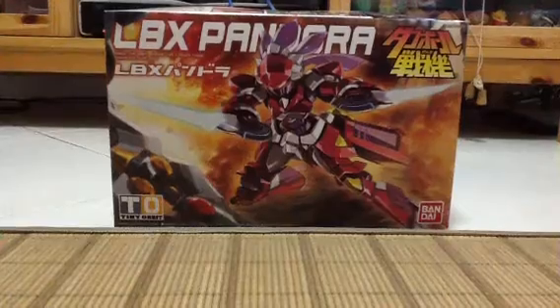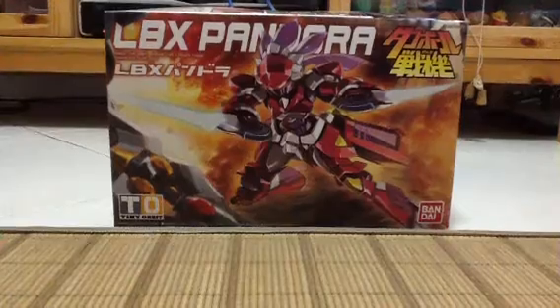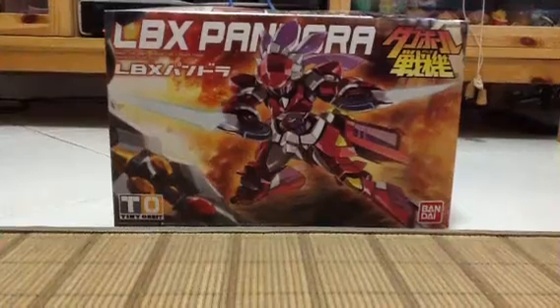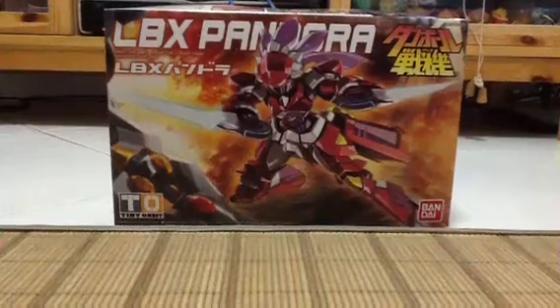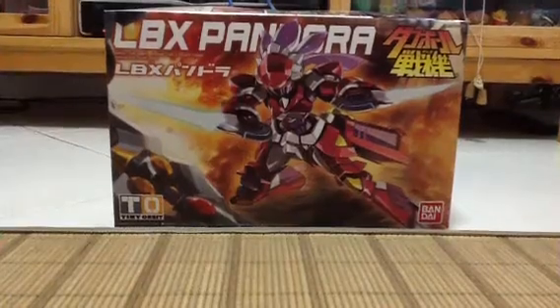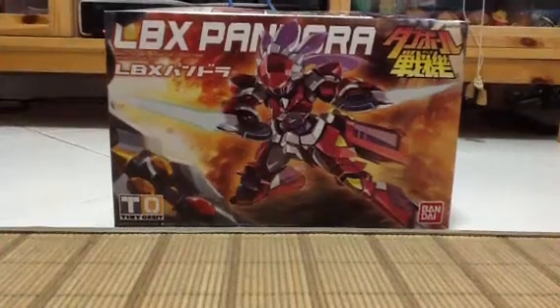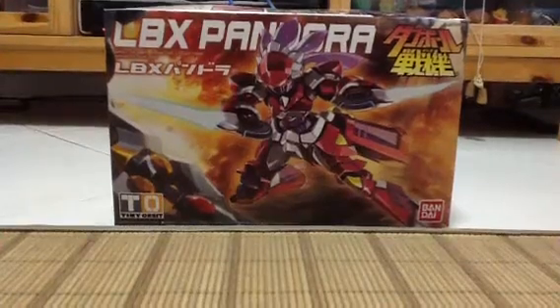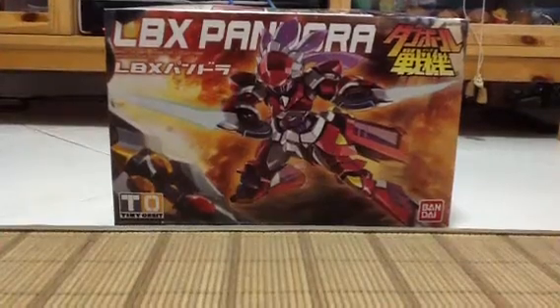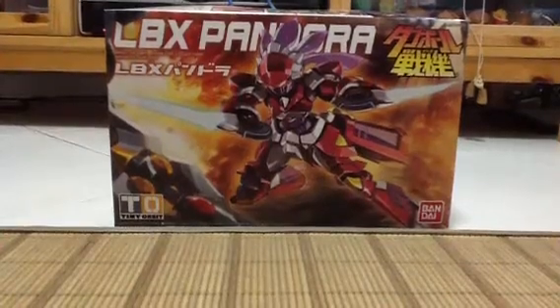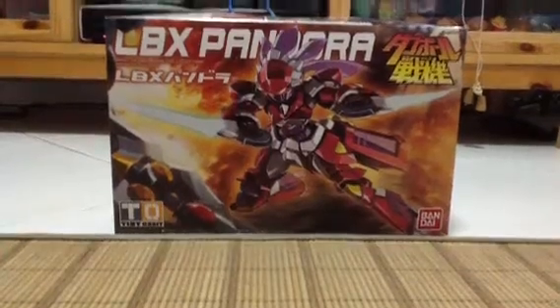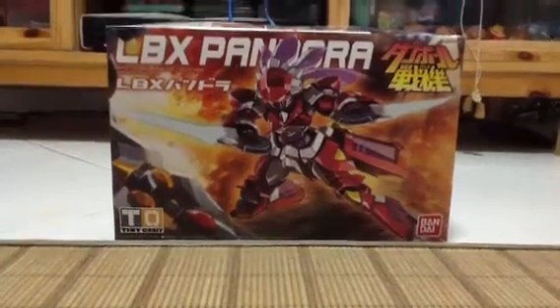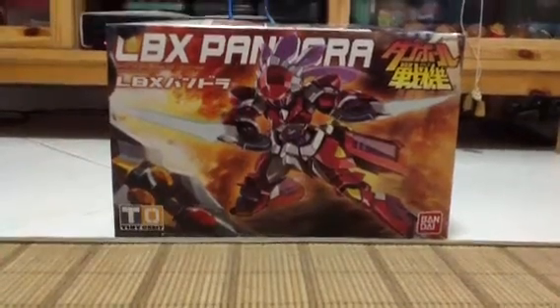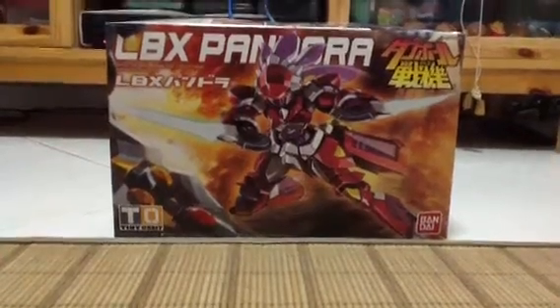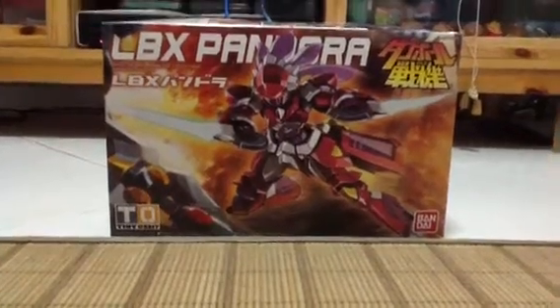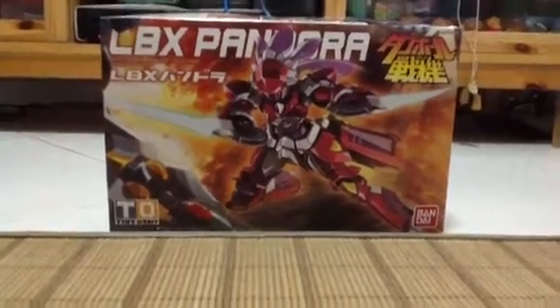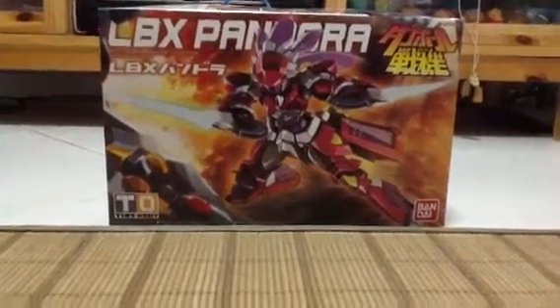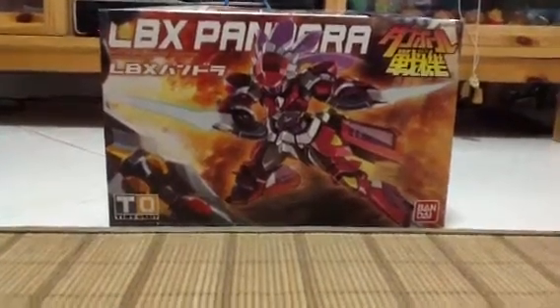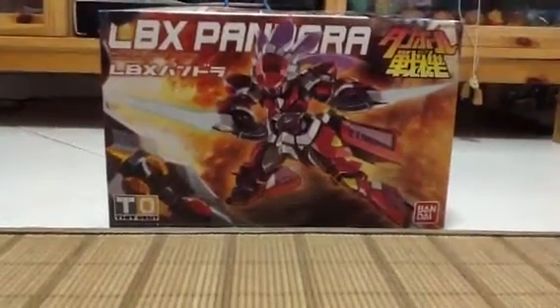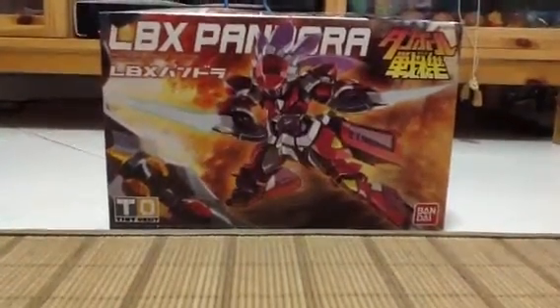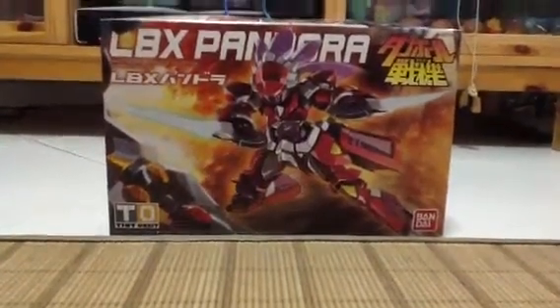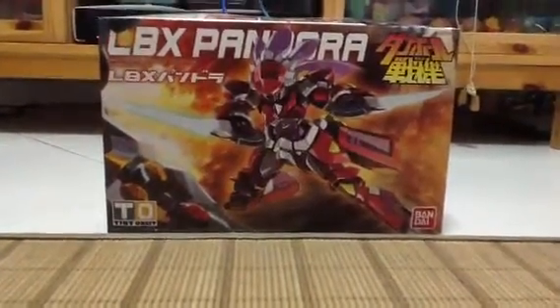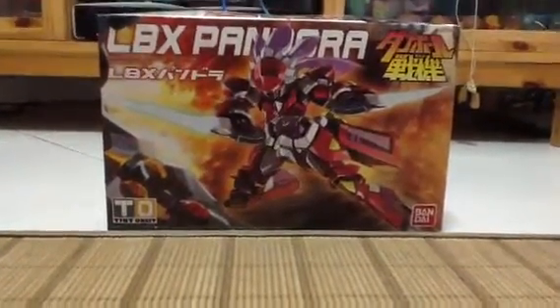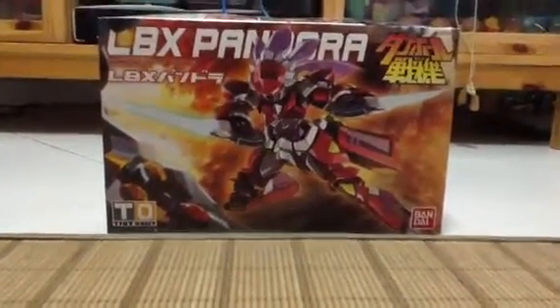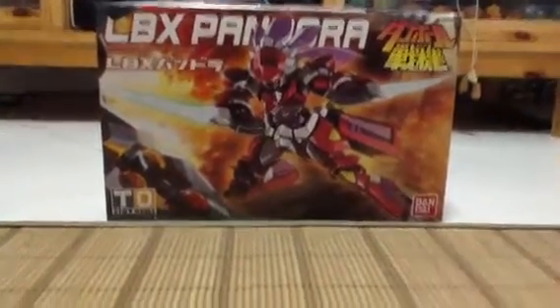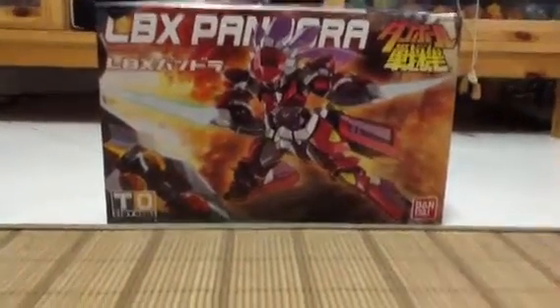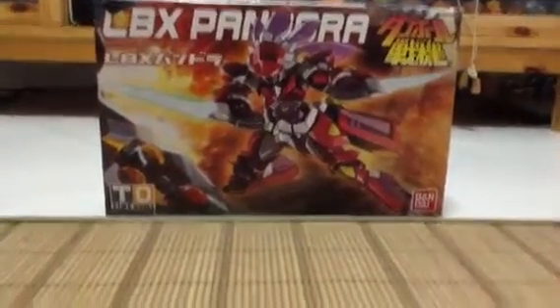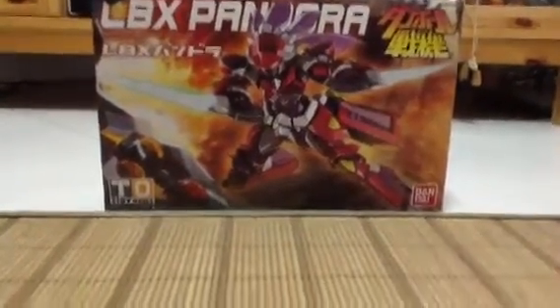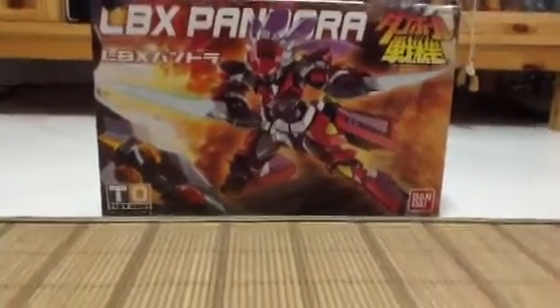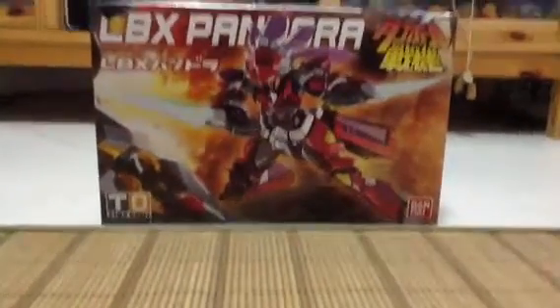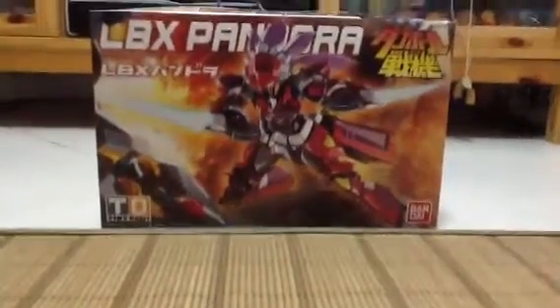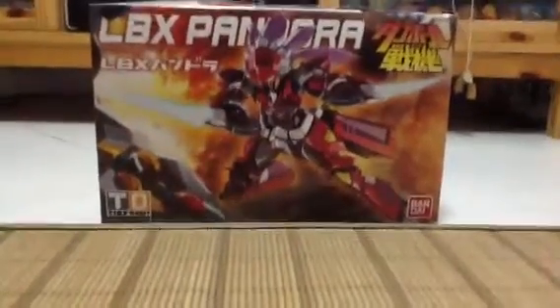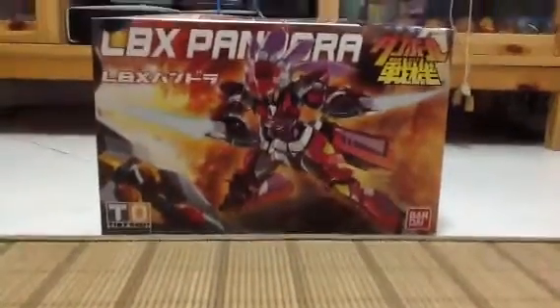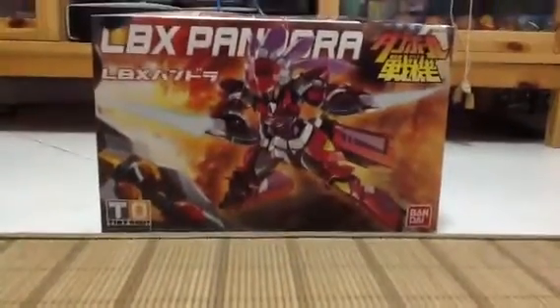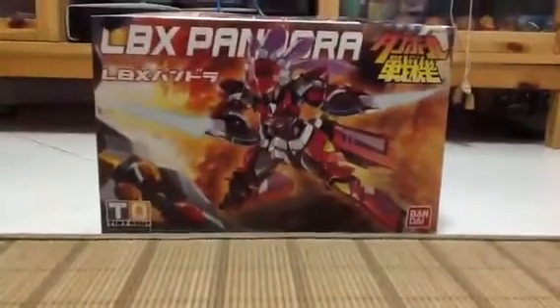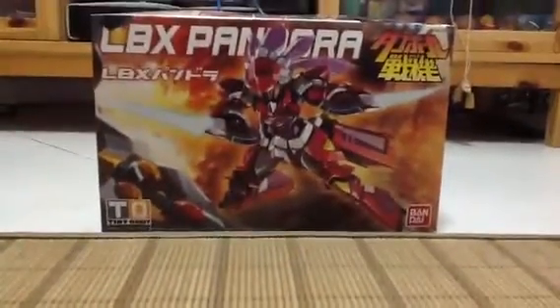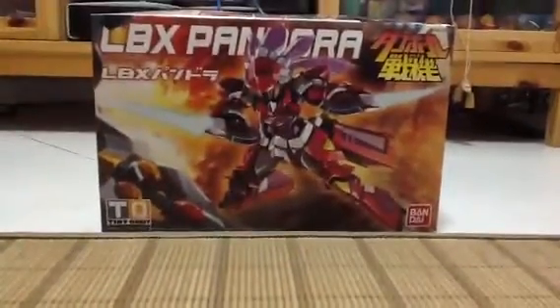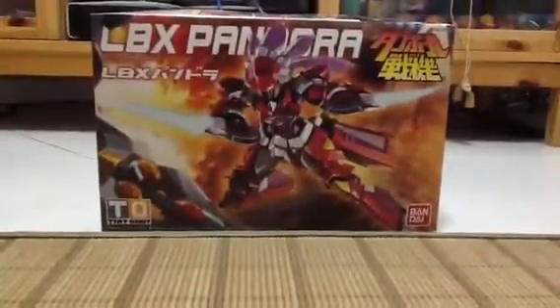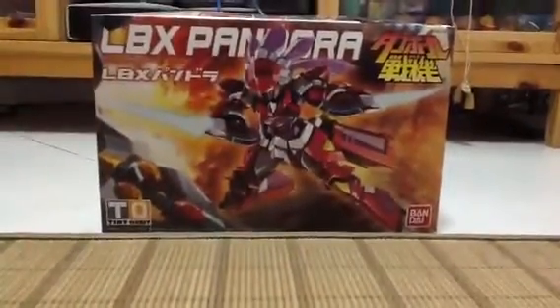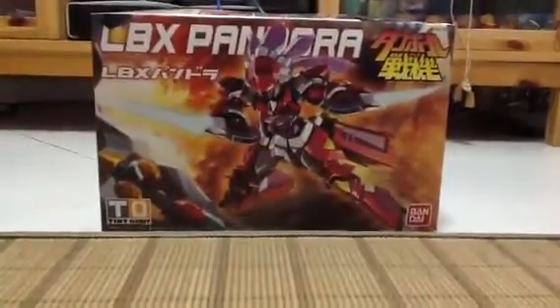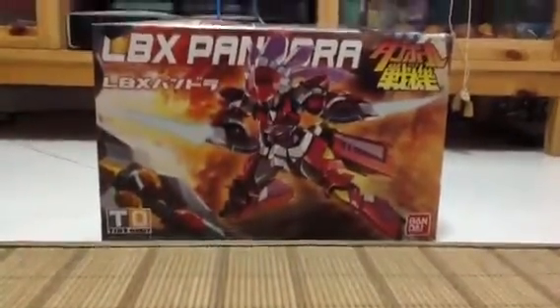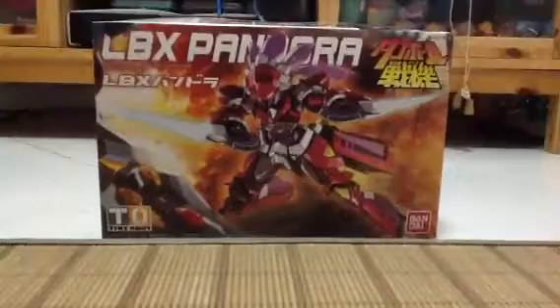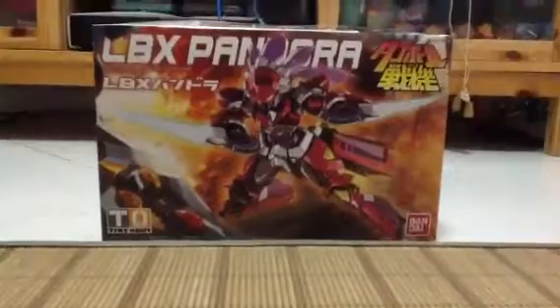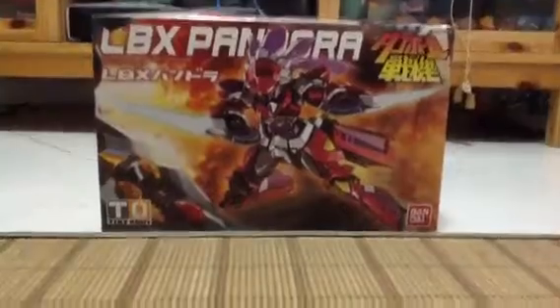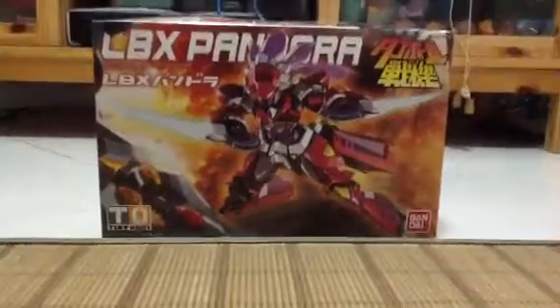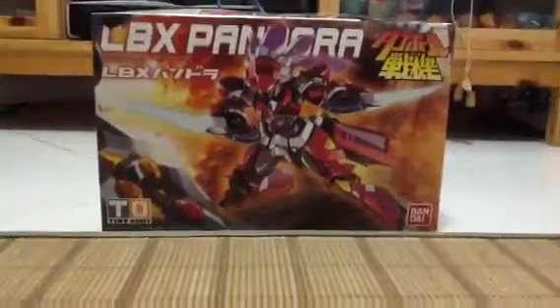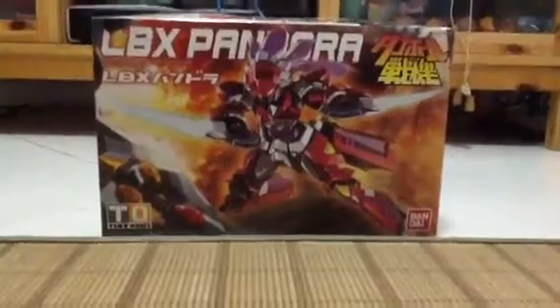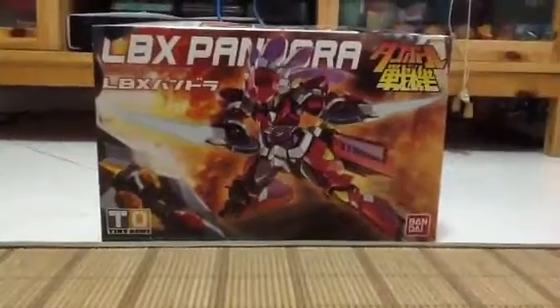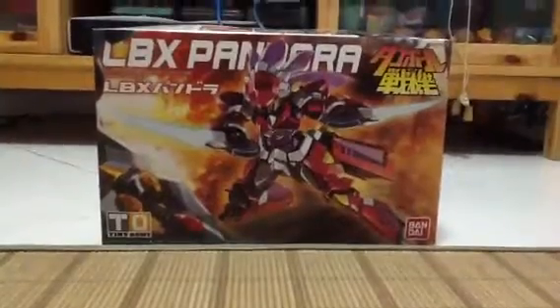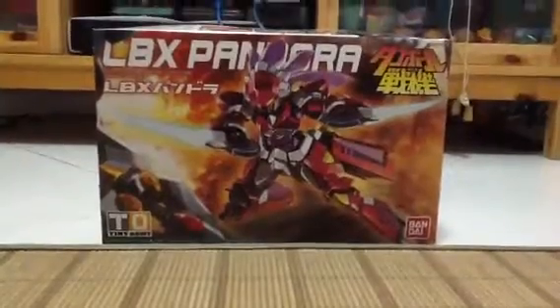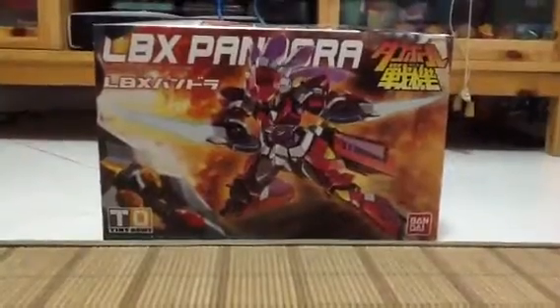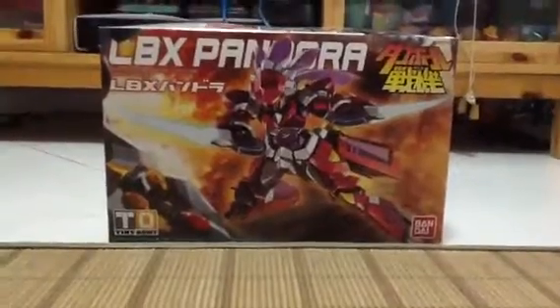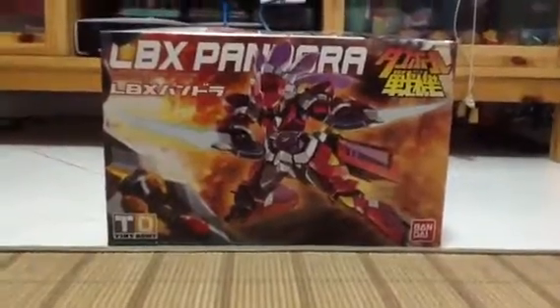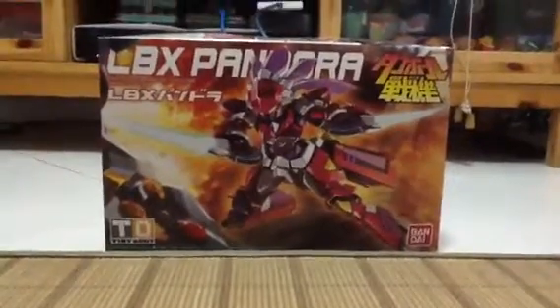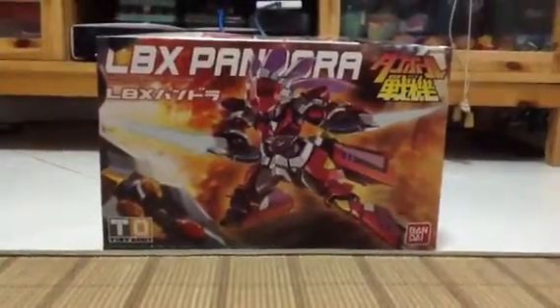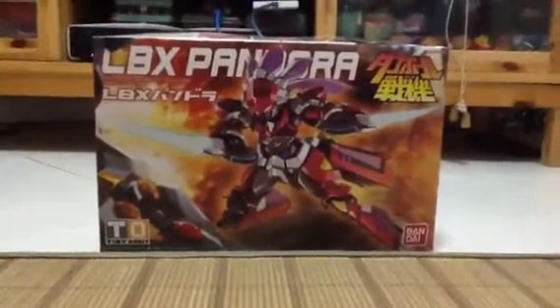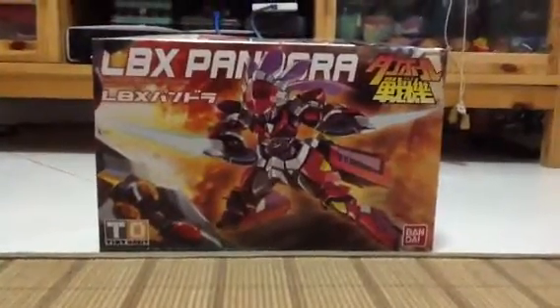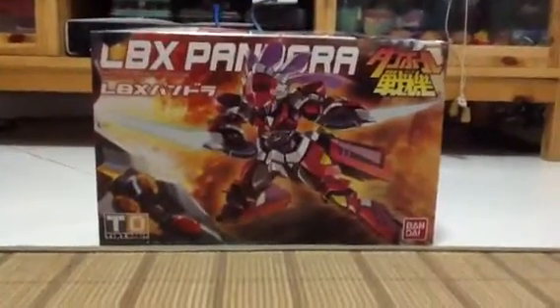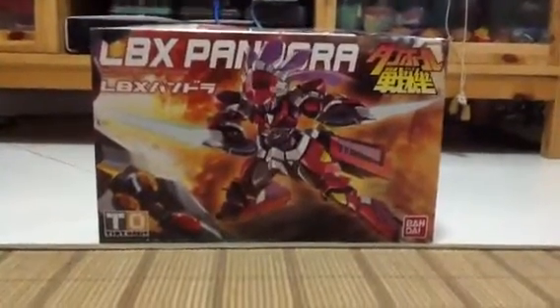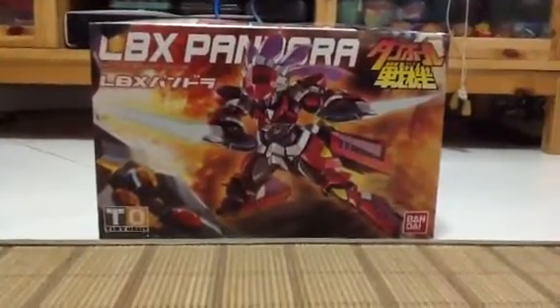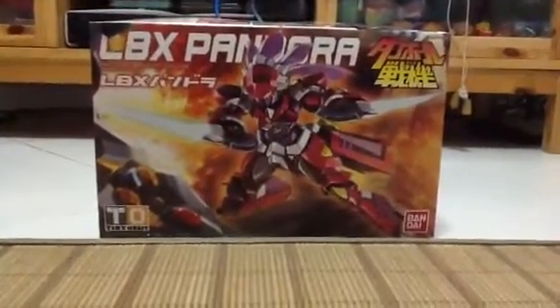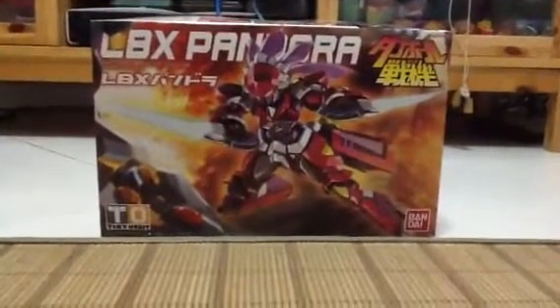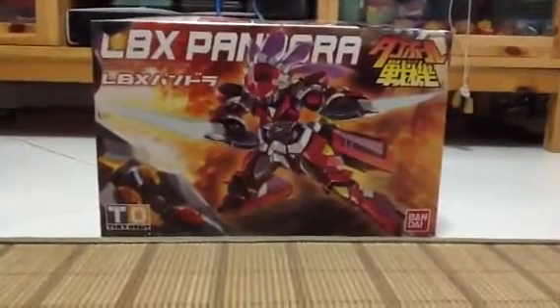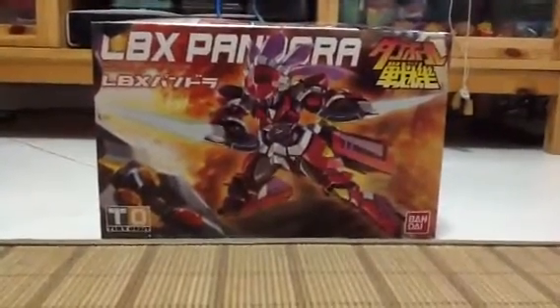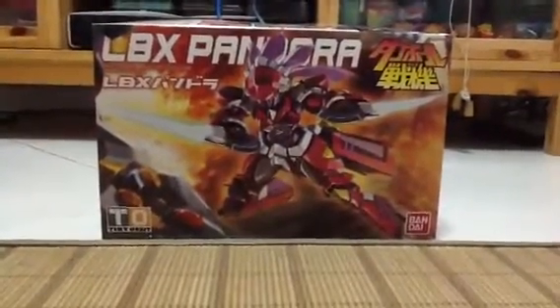Hey guys, welcome to YouTube. This is my first video on LBX, and I'm going to show you LBX Pandora.